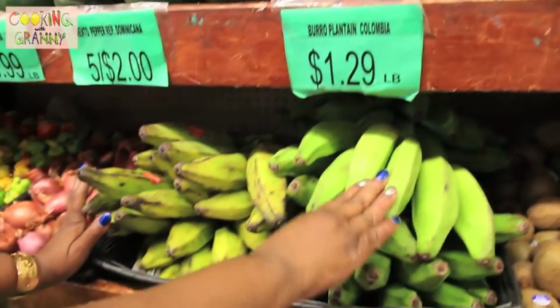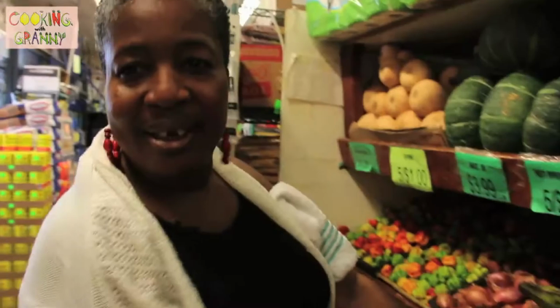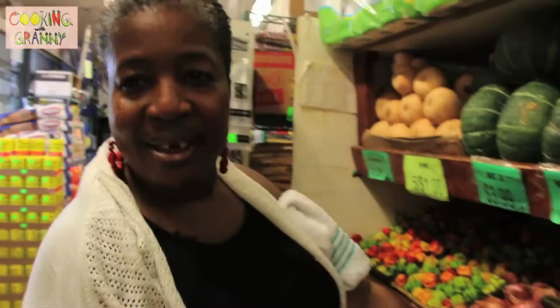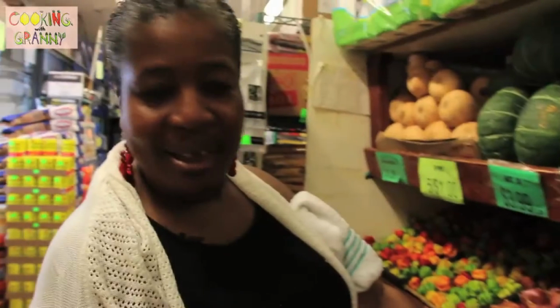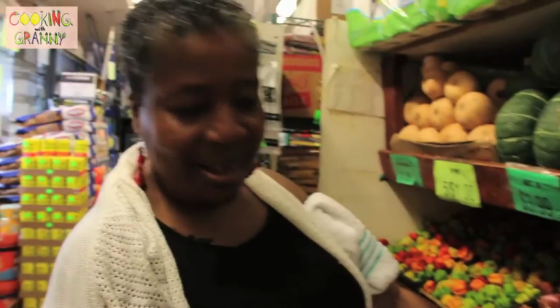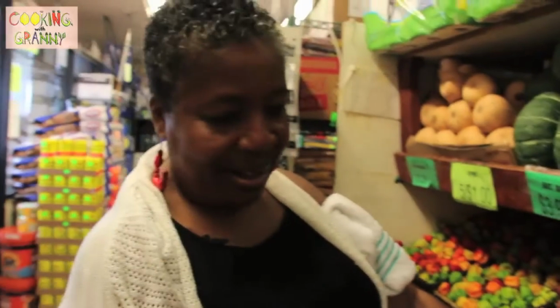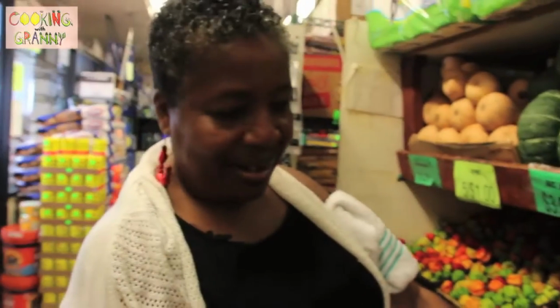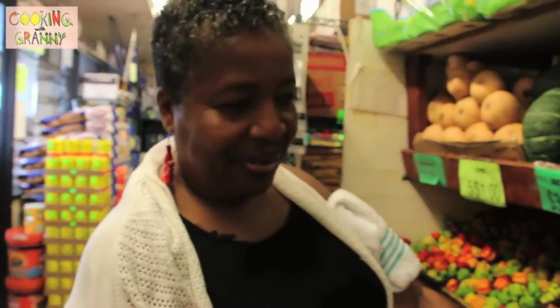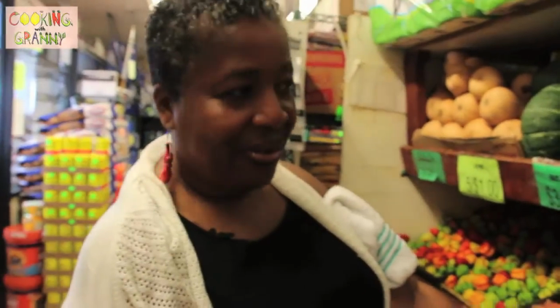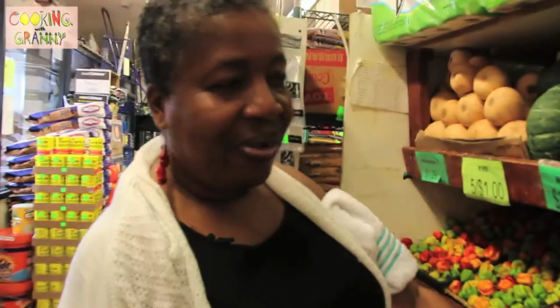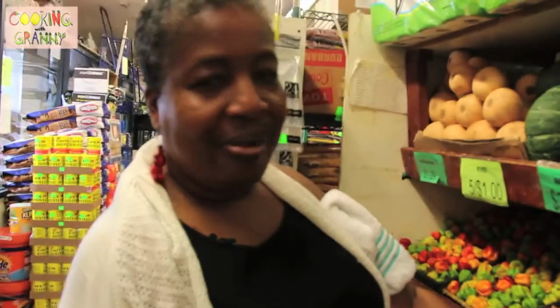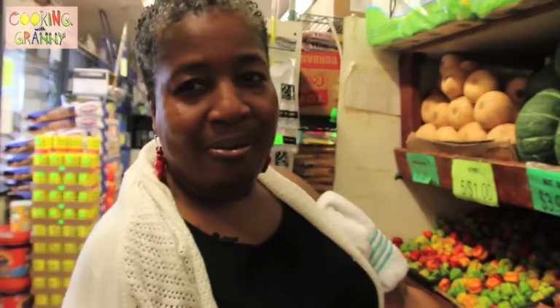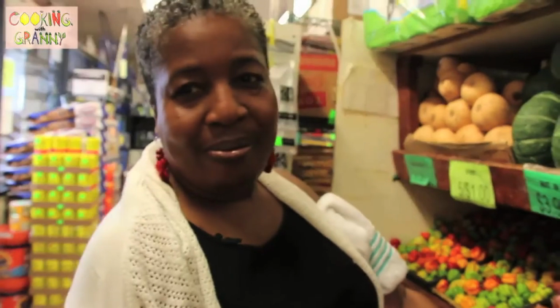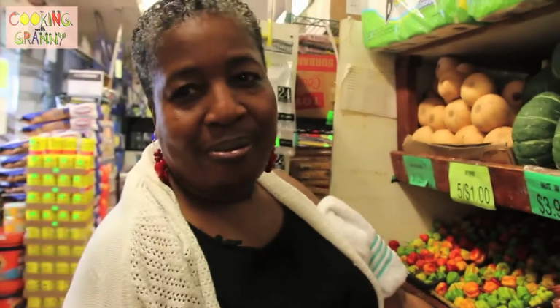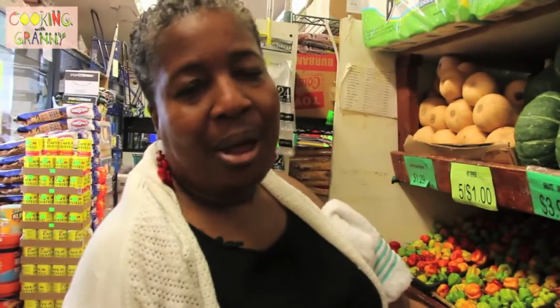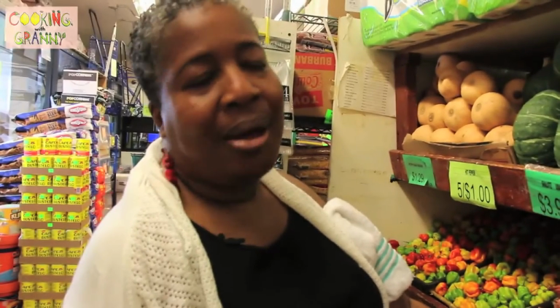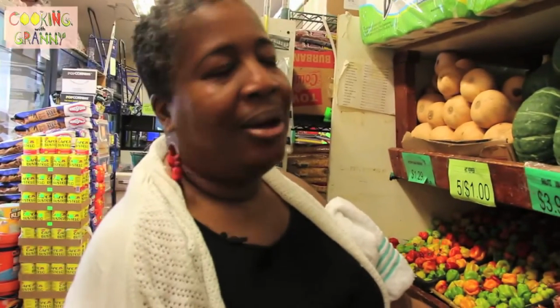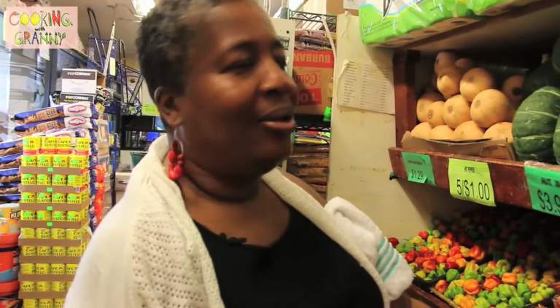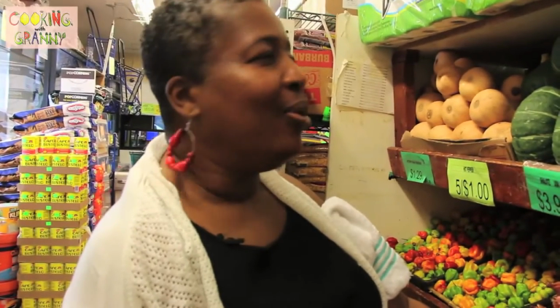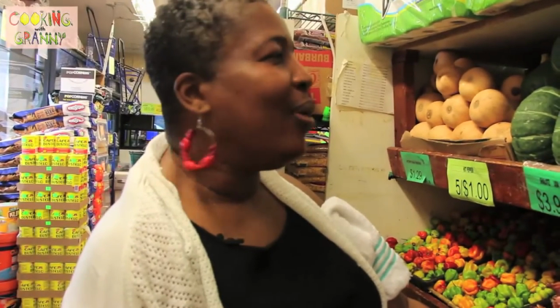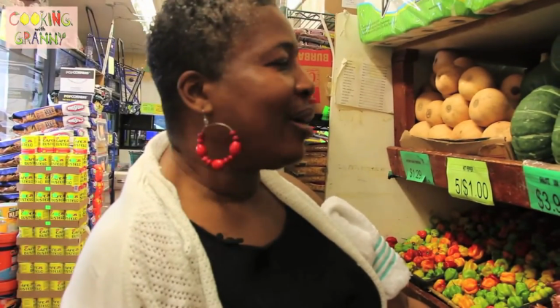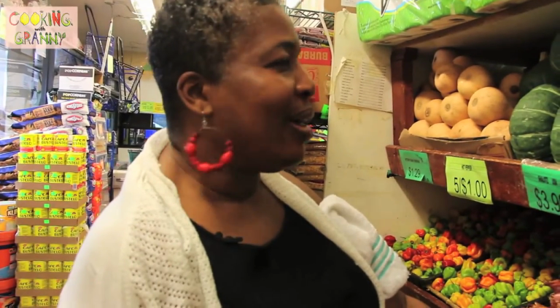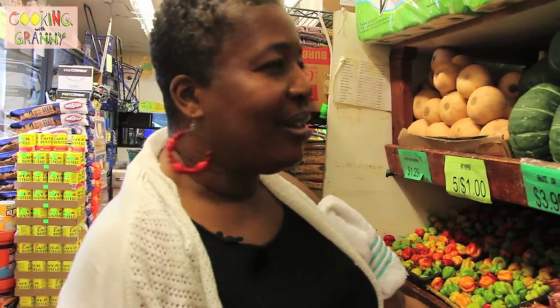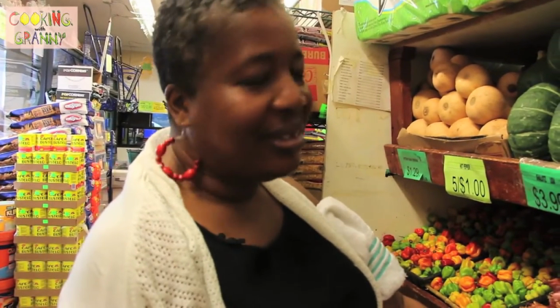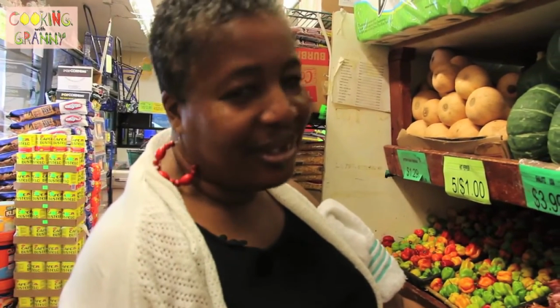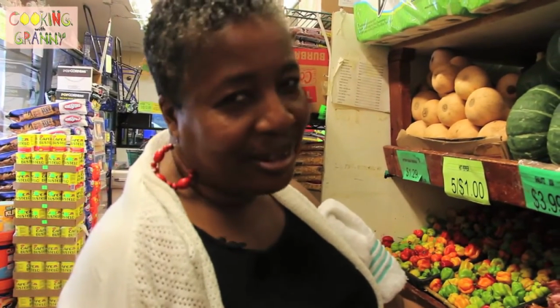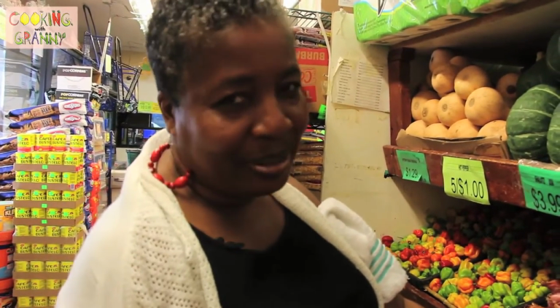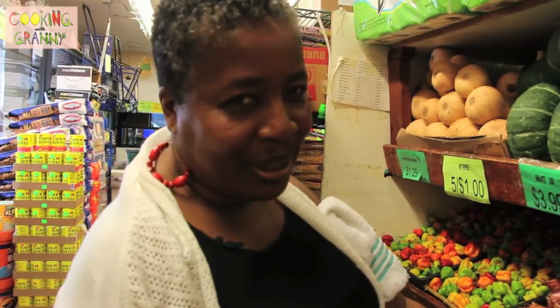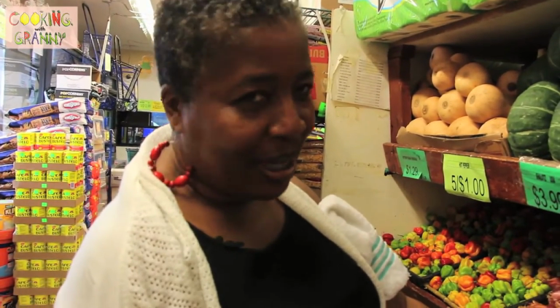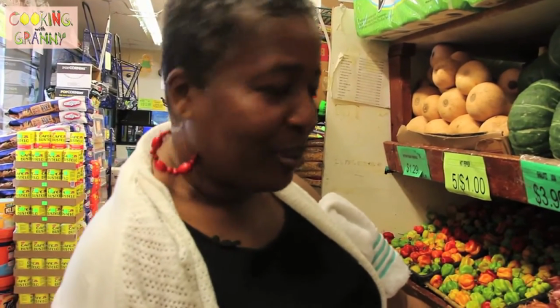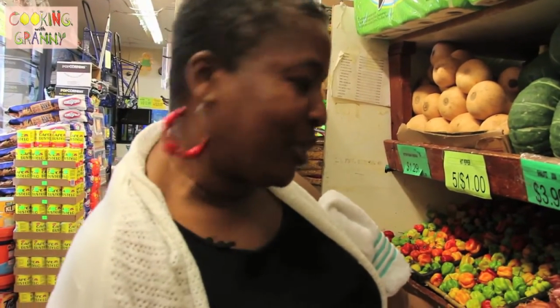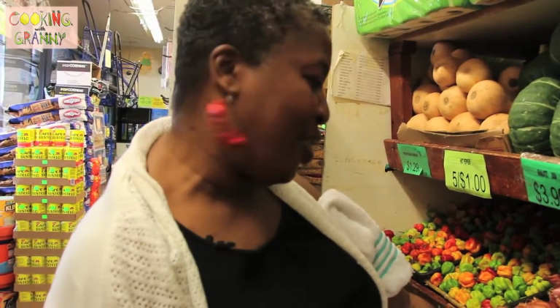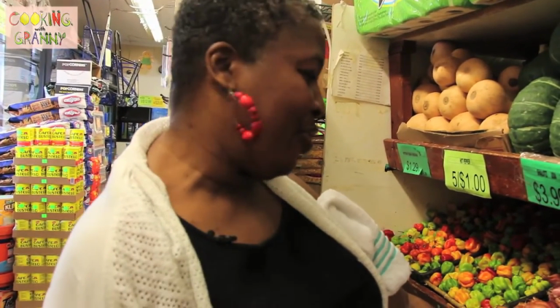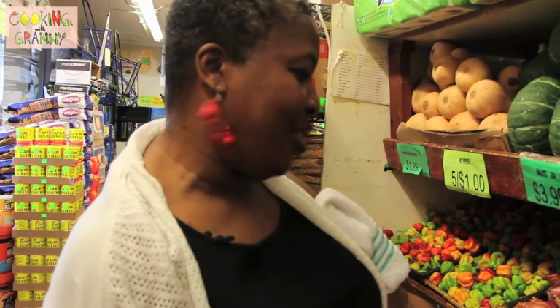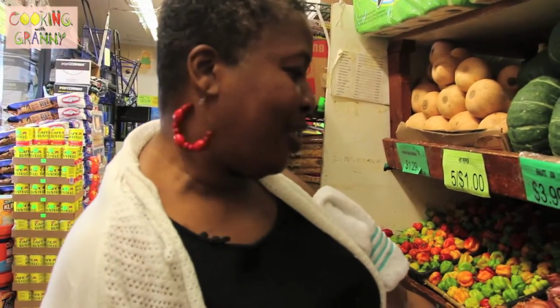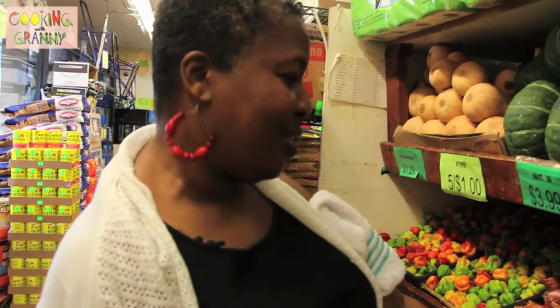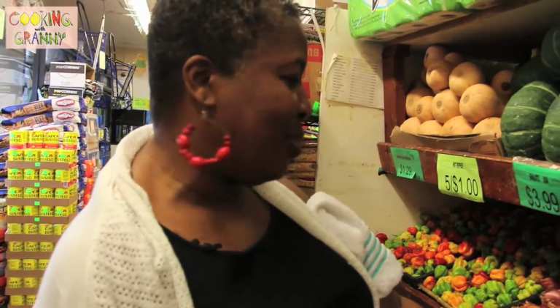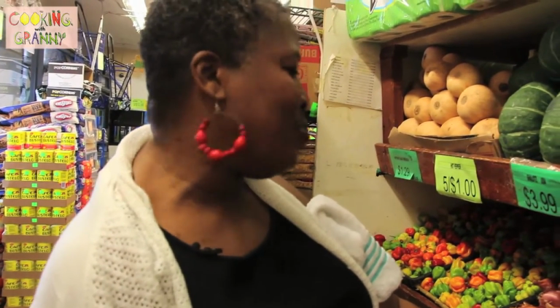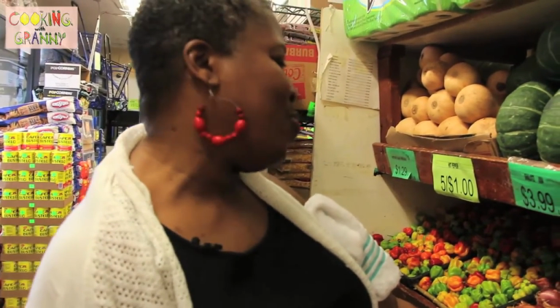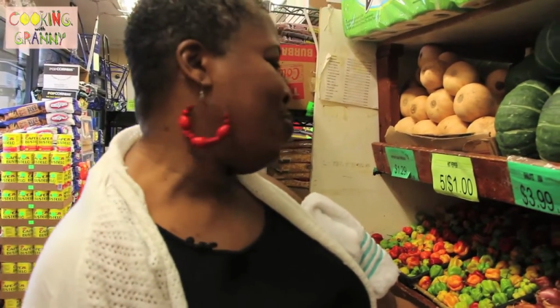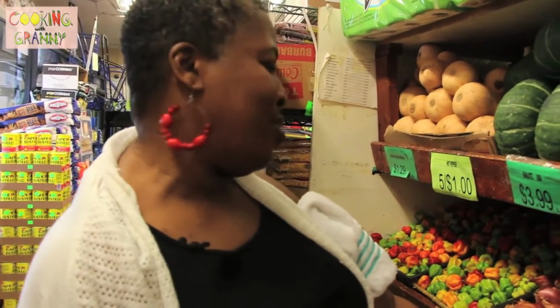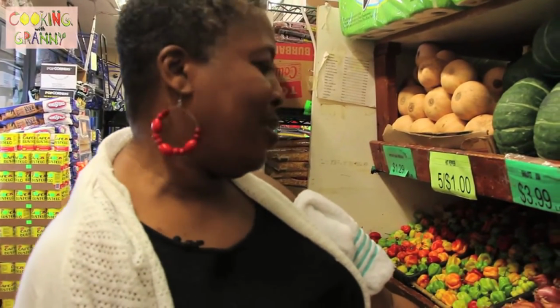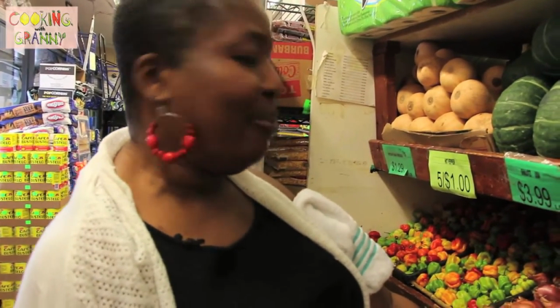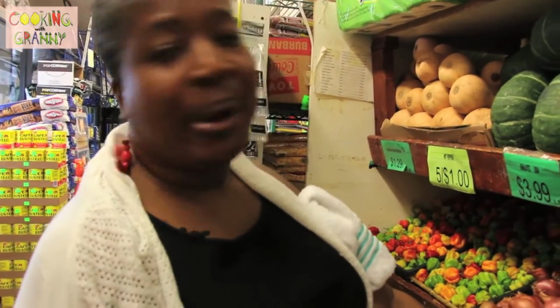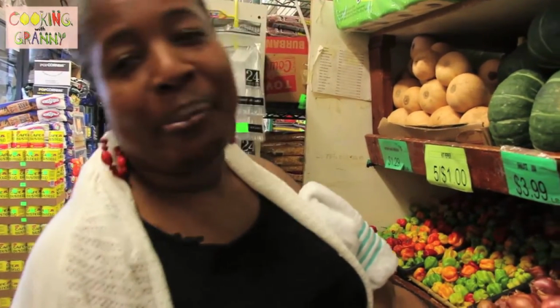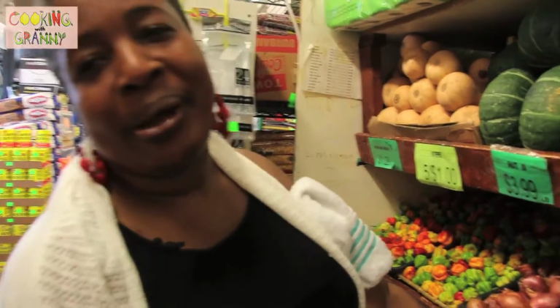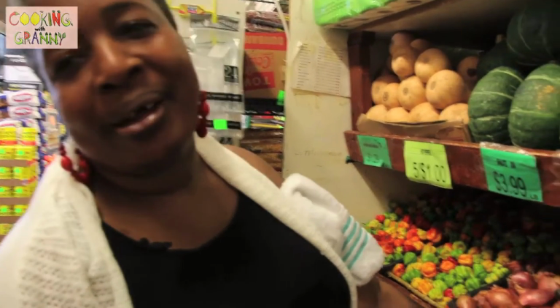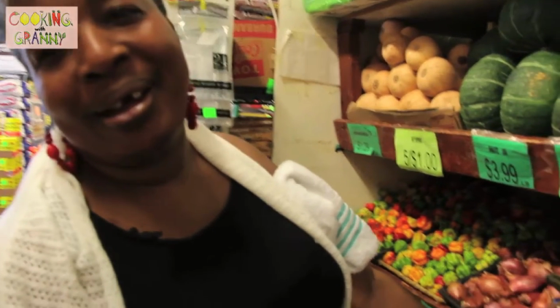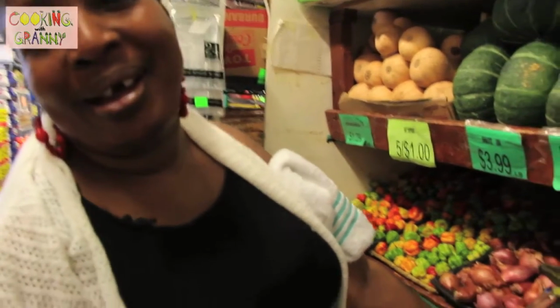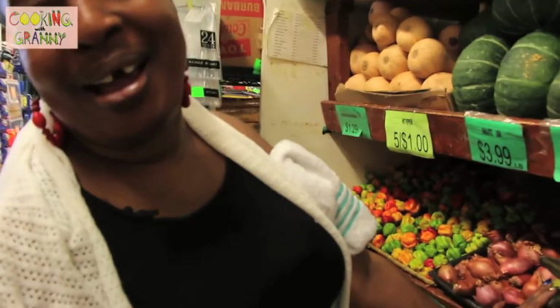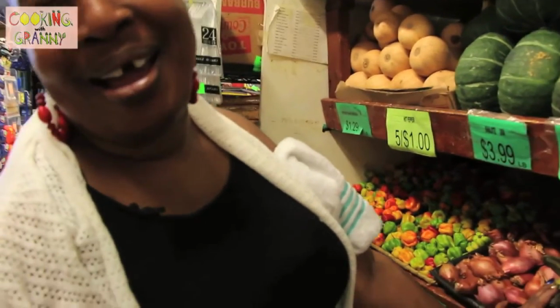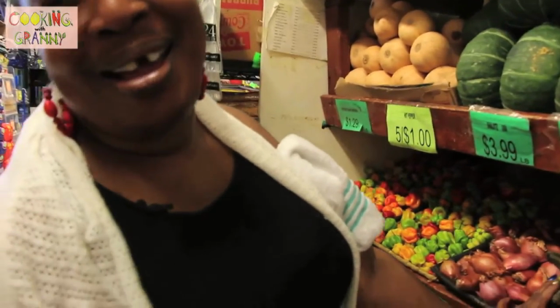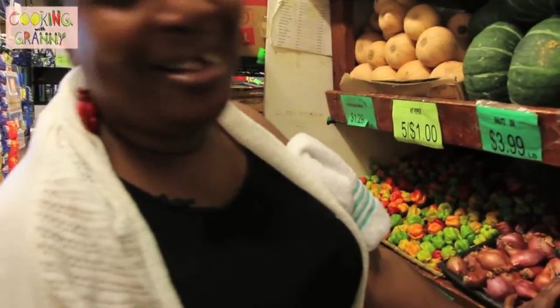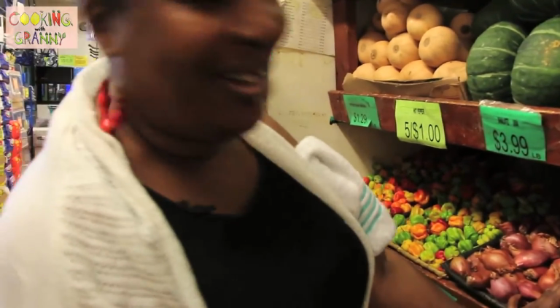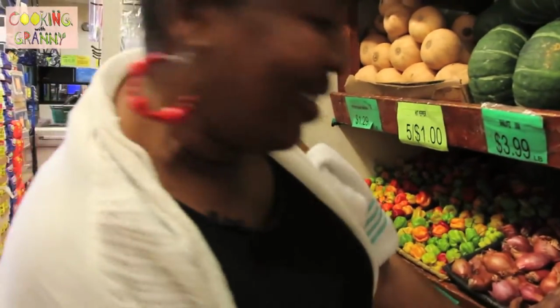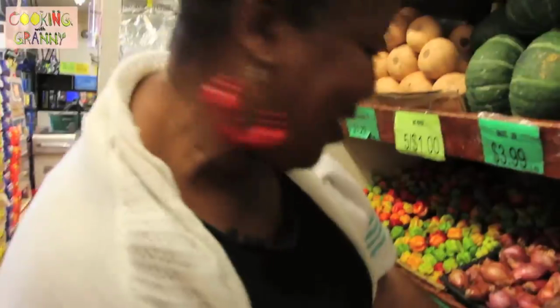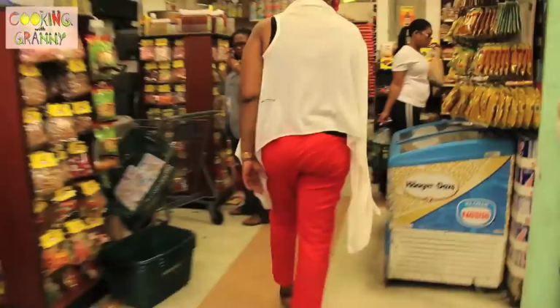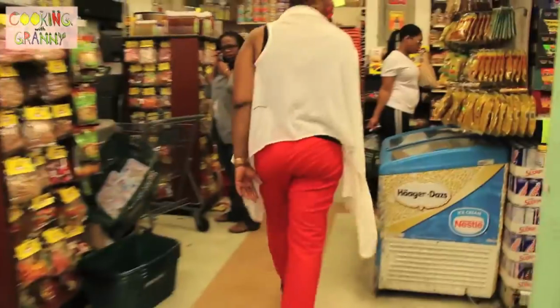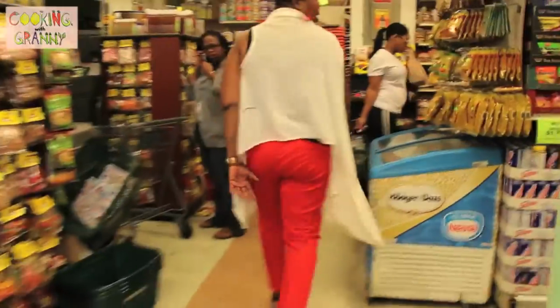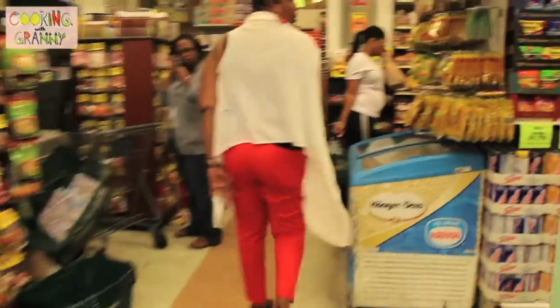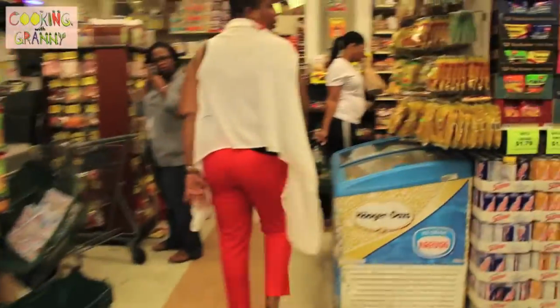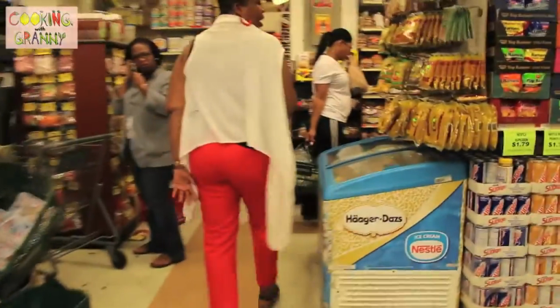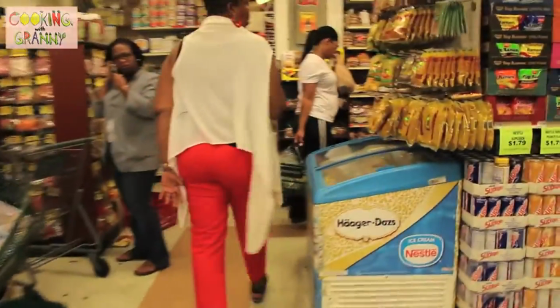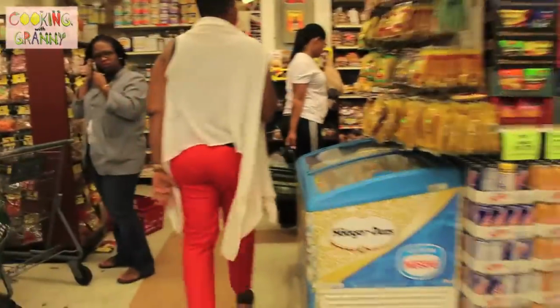Can you say it ten times? No, I can't say it ten times, Caroline. Come on — buck buck. Come on, Caroline.